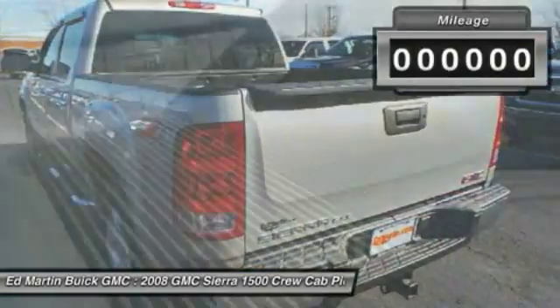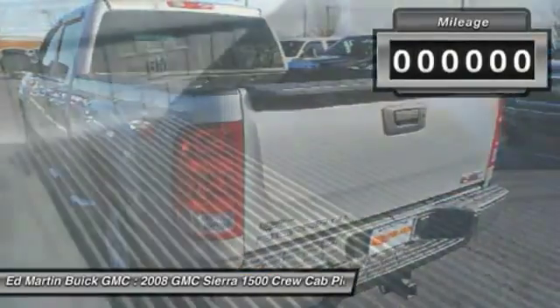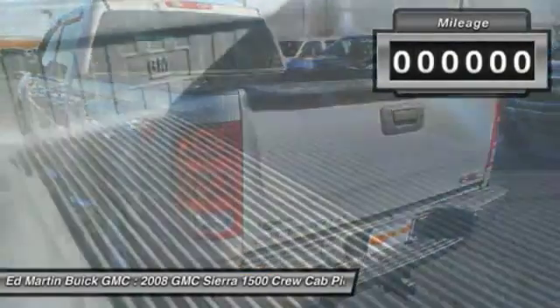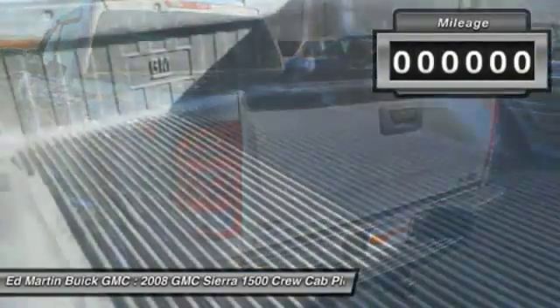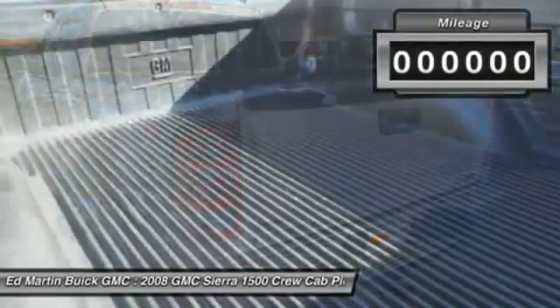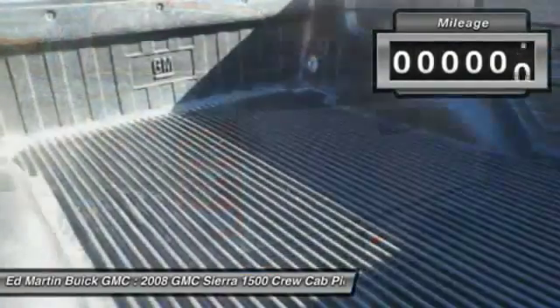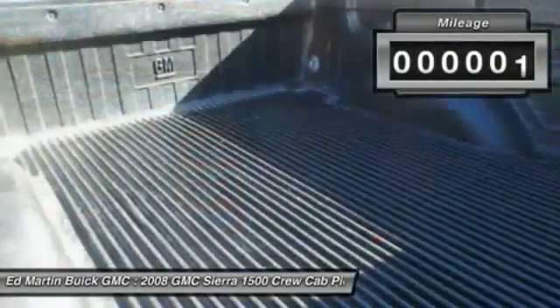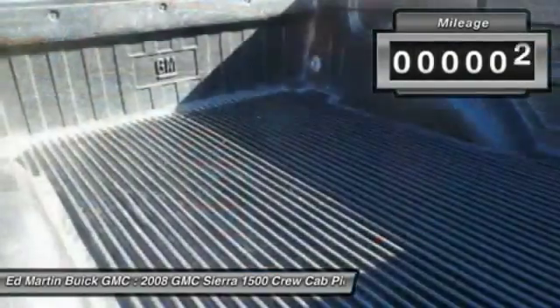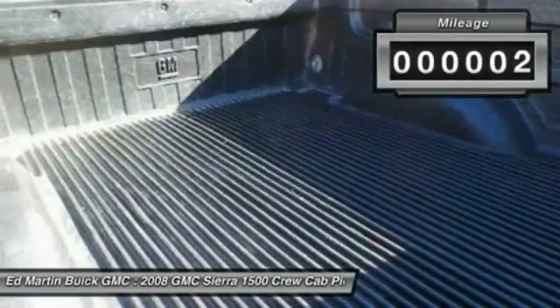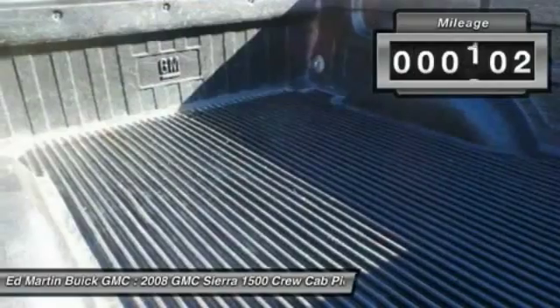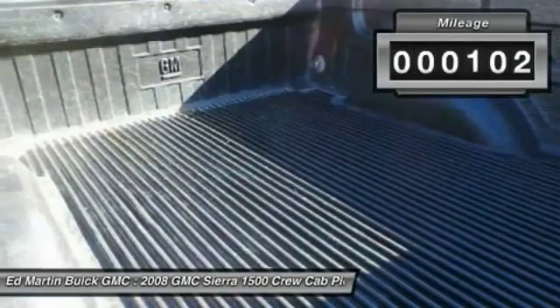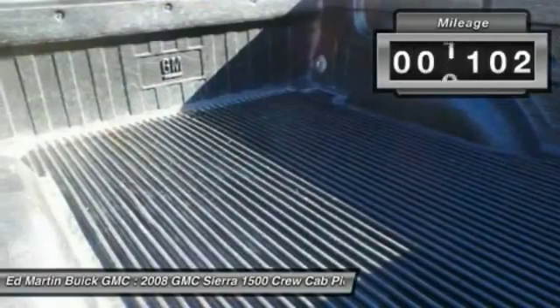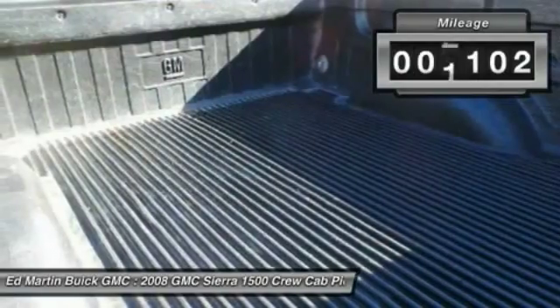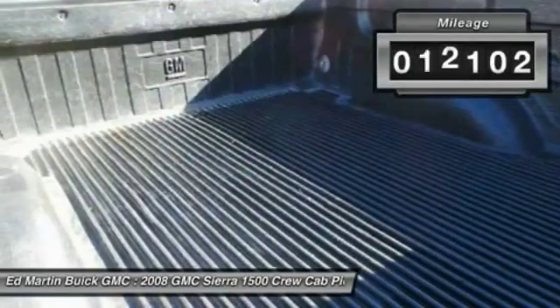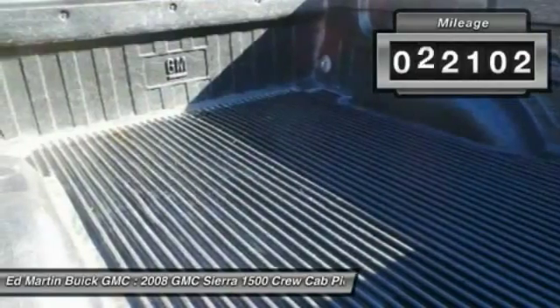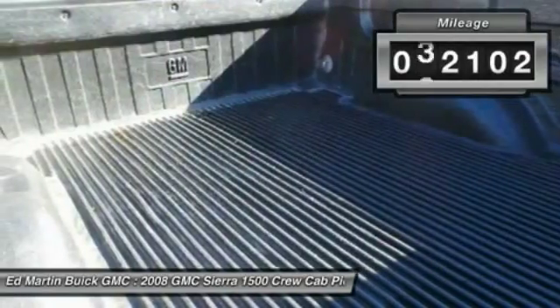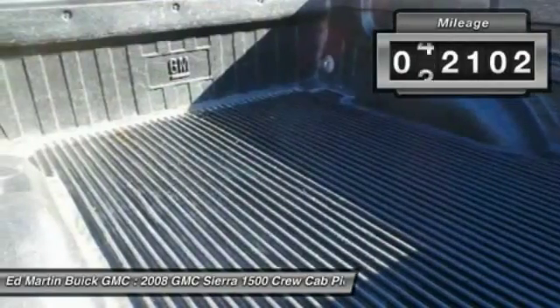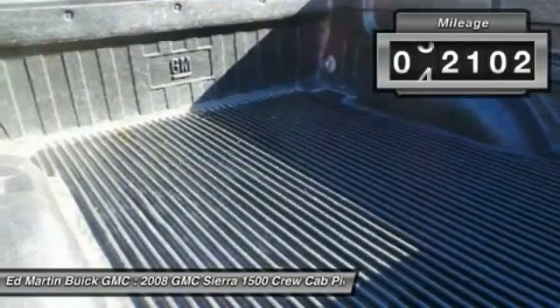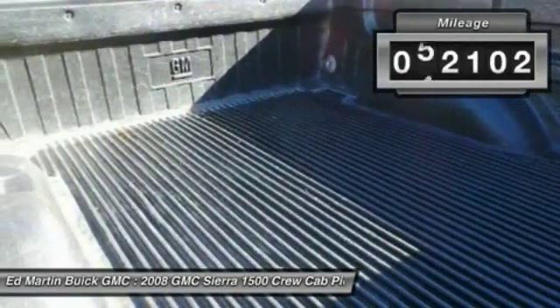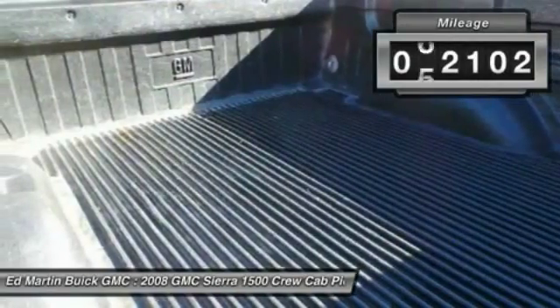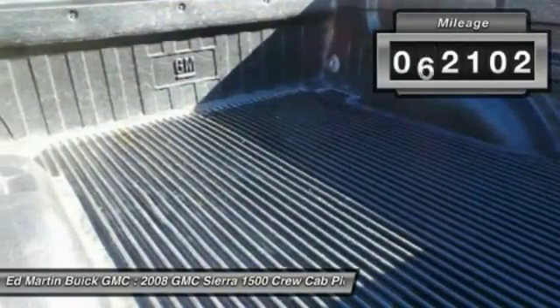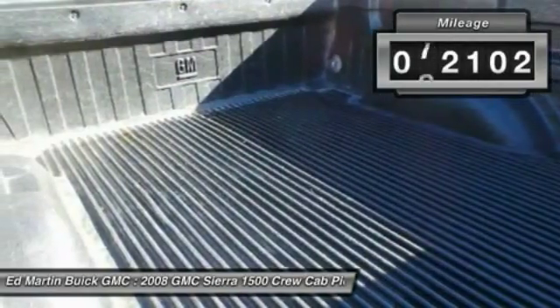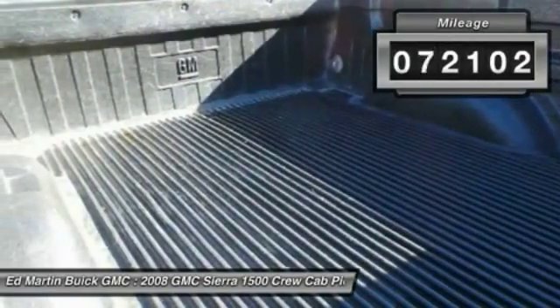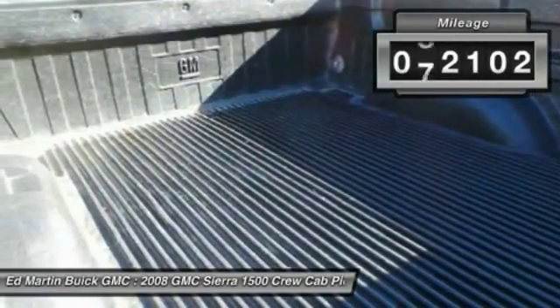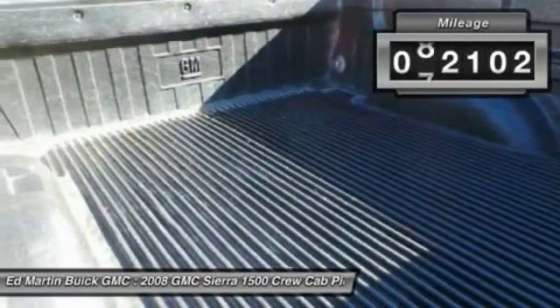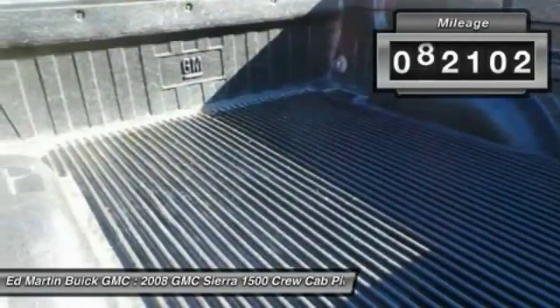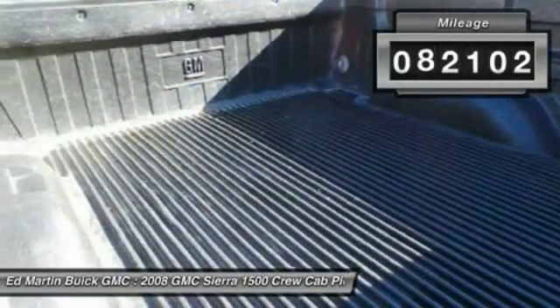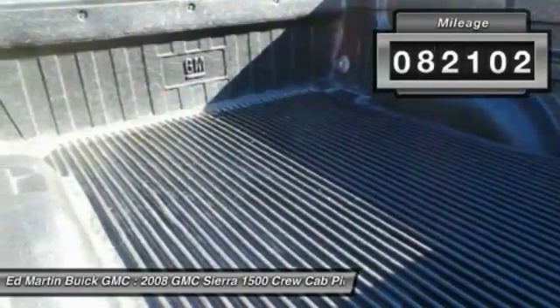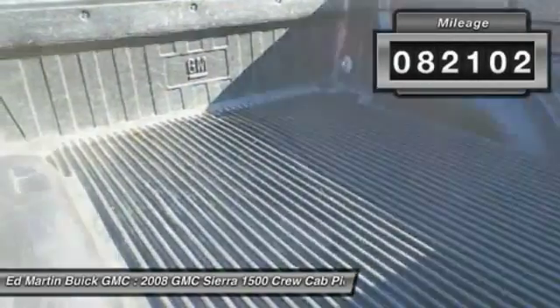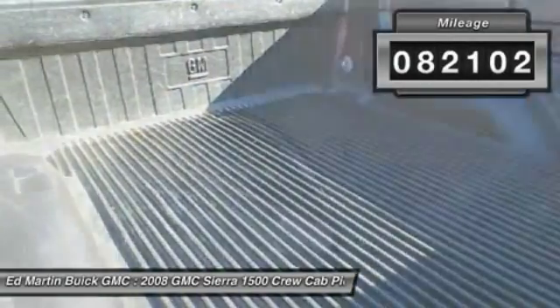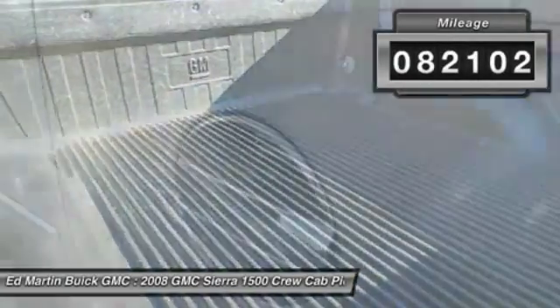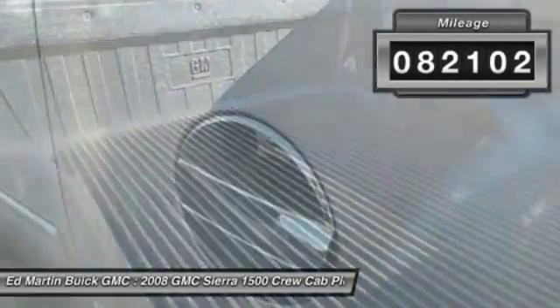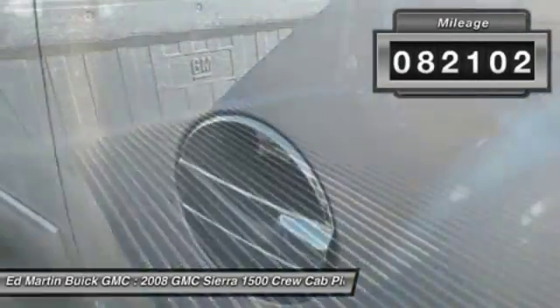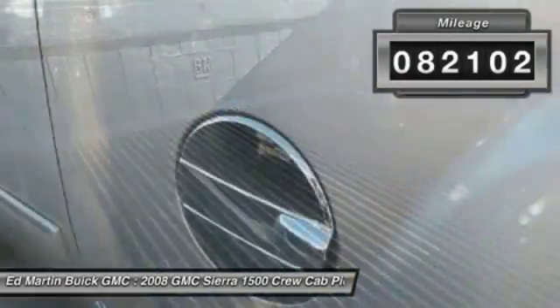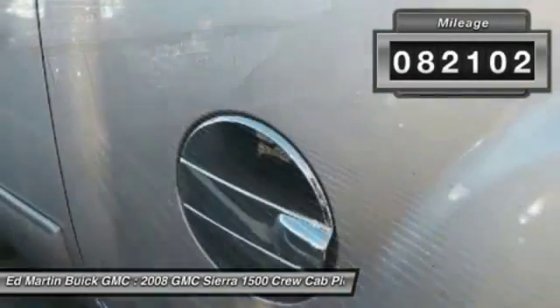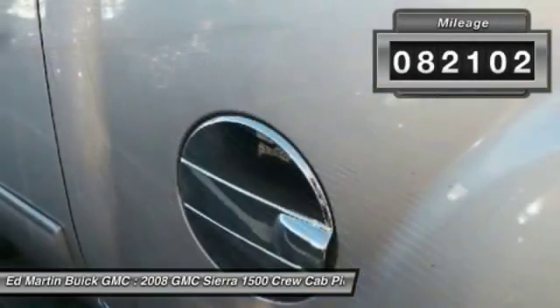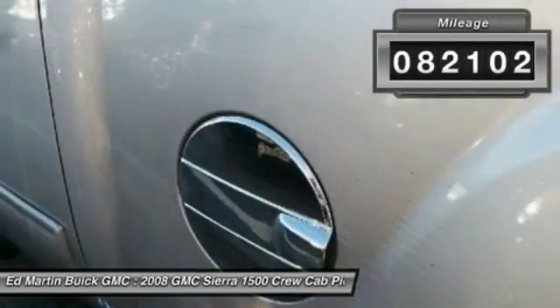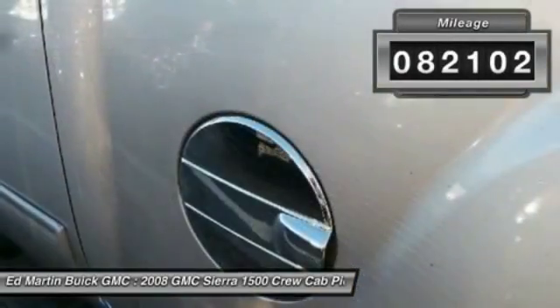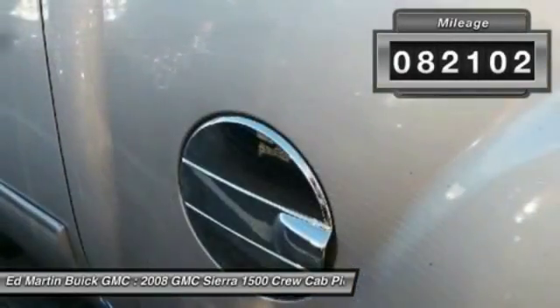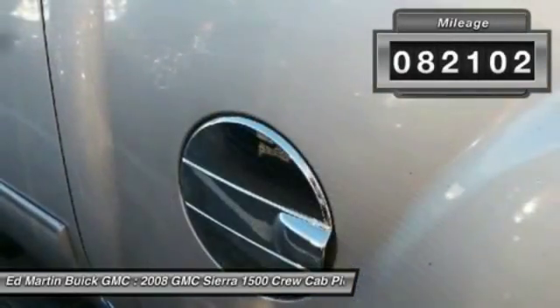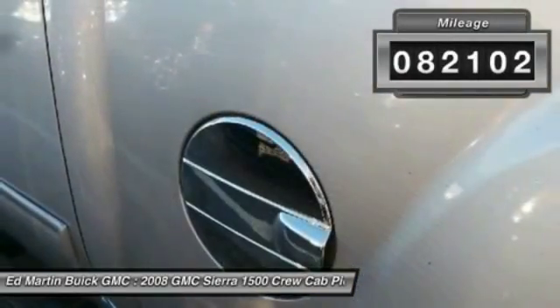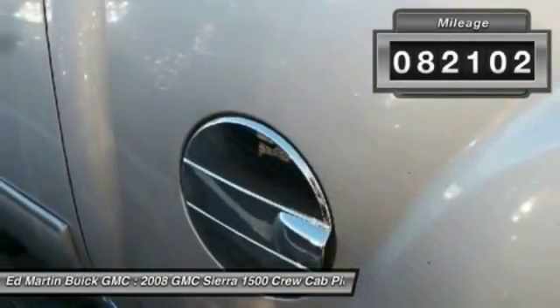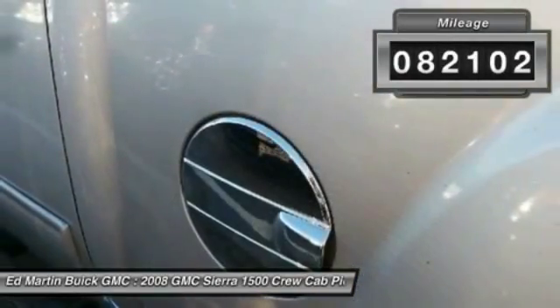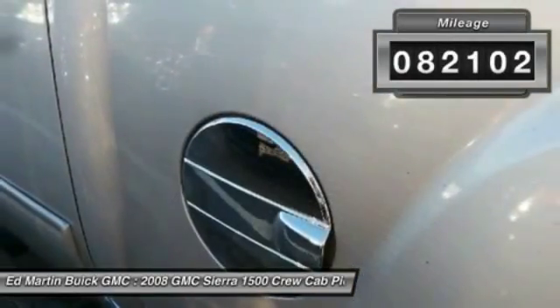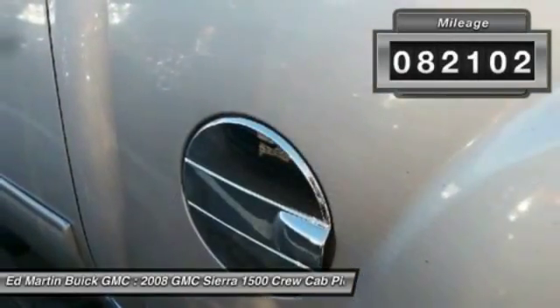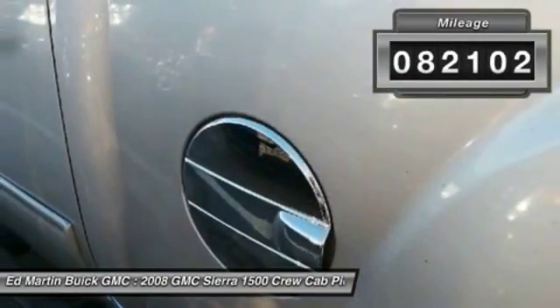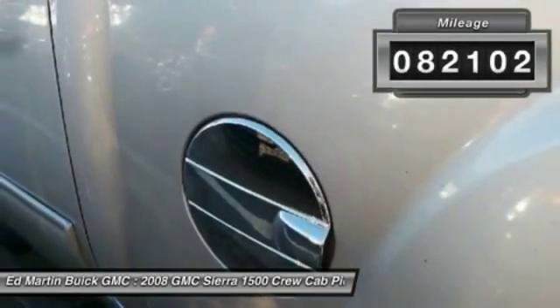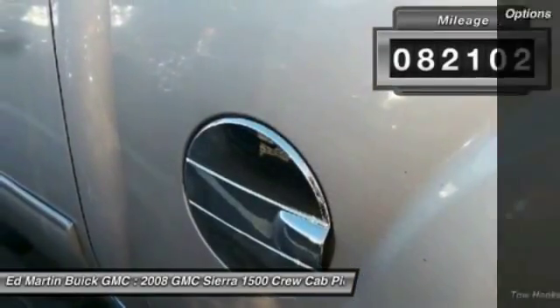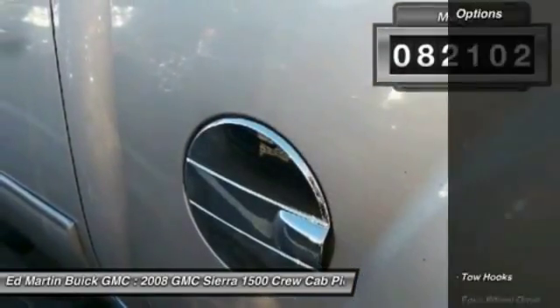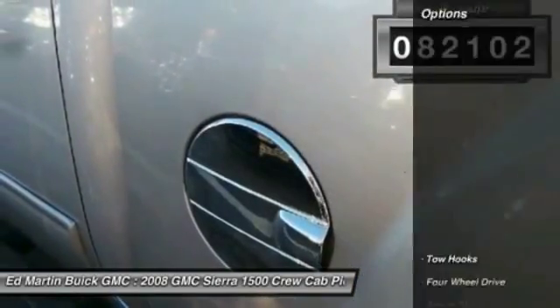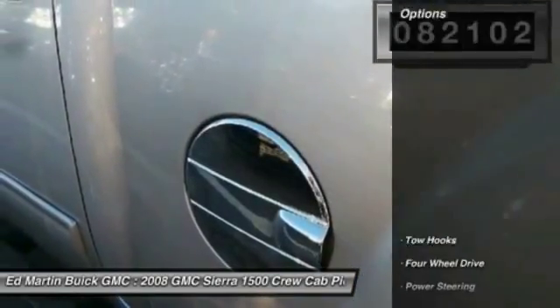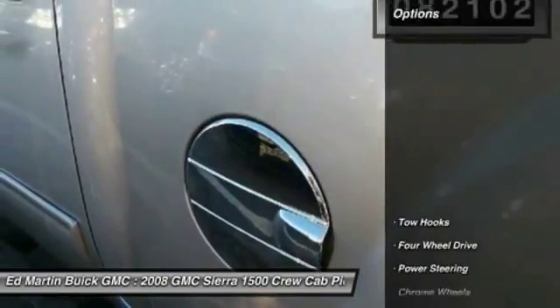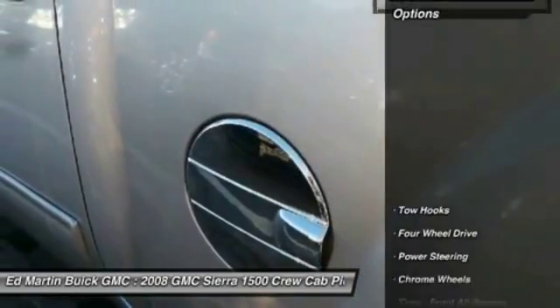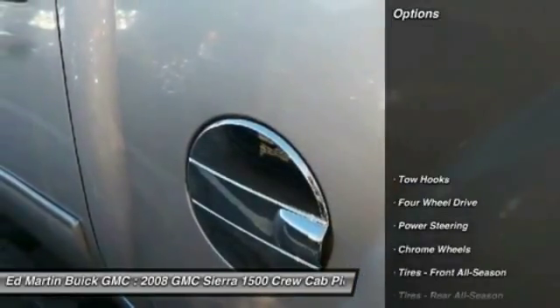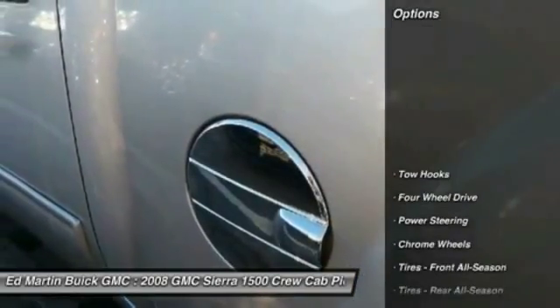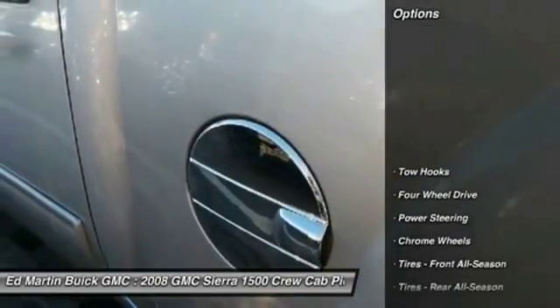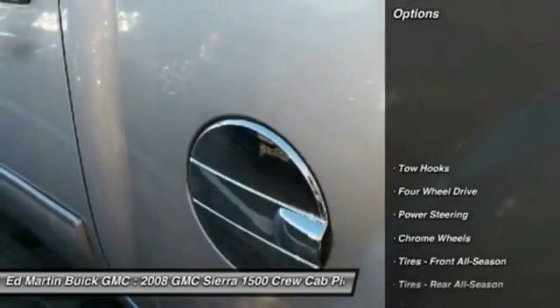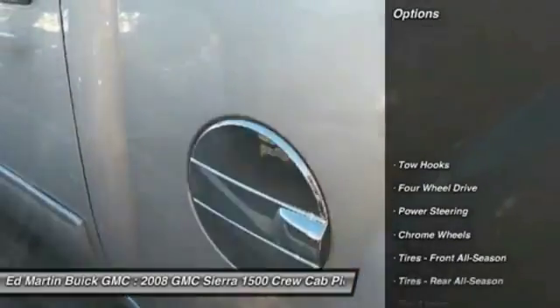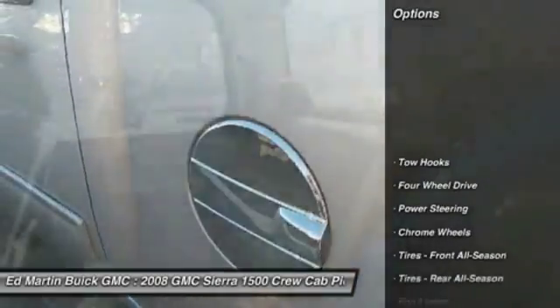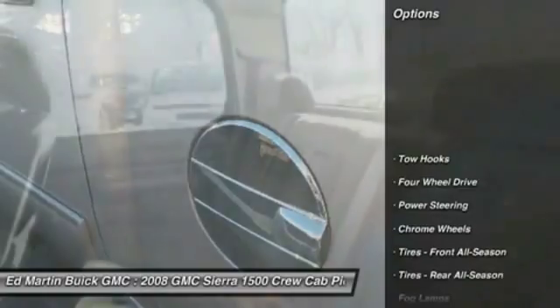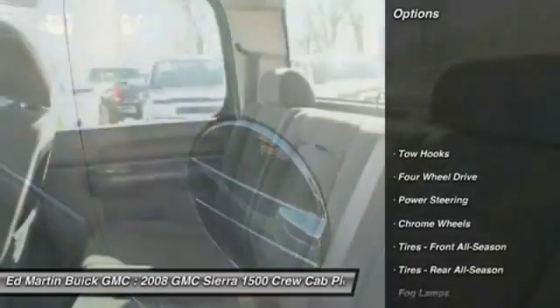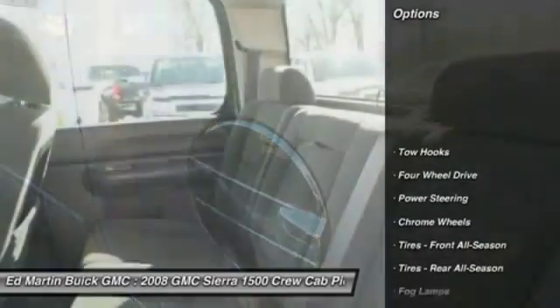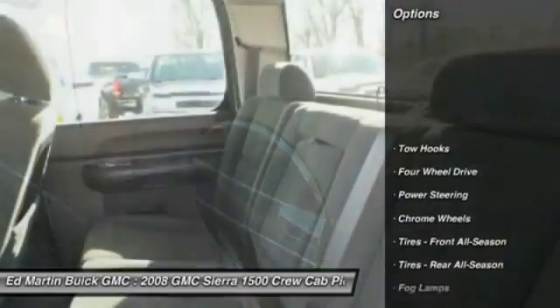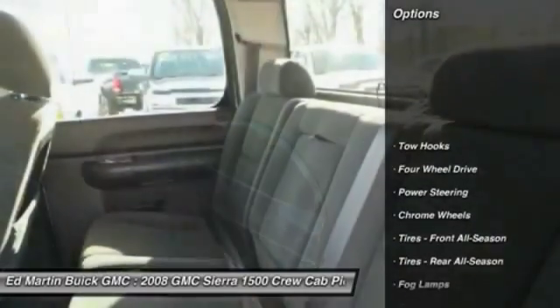This vehicle has less than 85,000 miles. Here are some of this vehicle's great options: stability control,